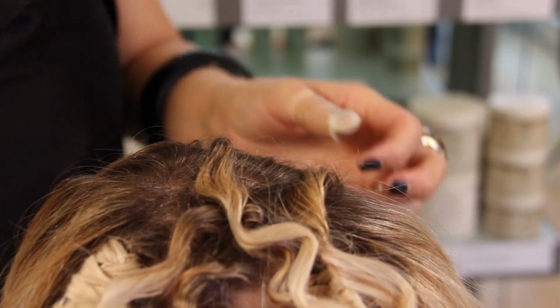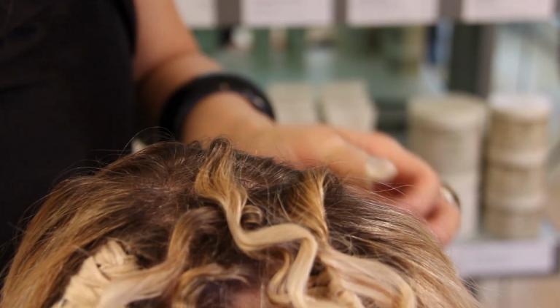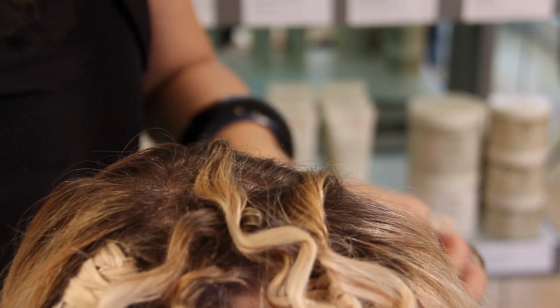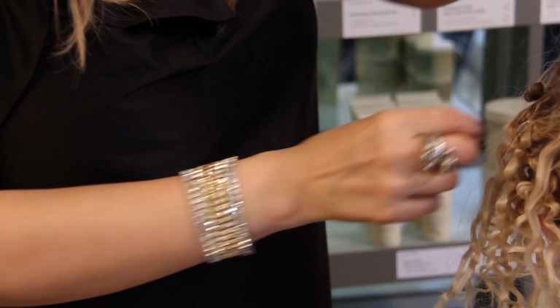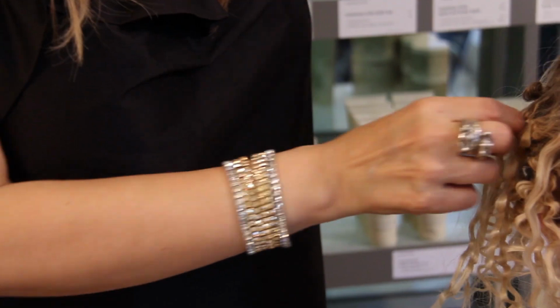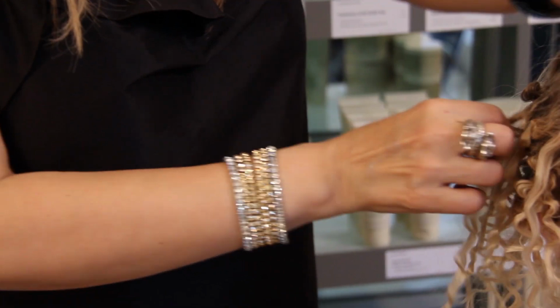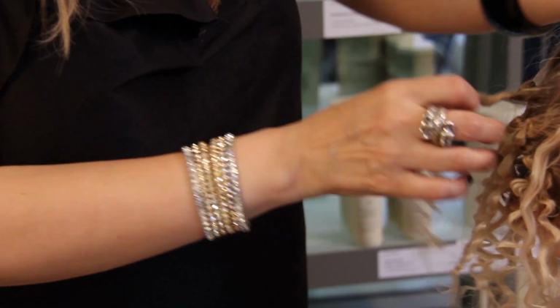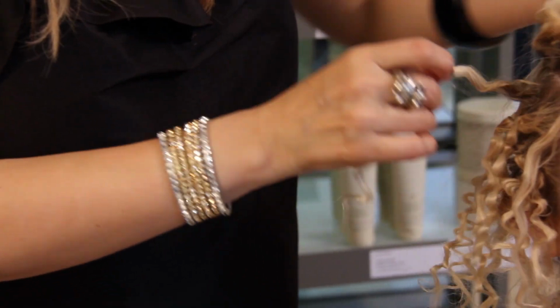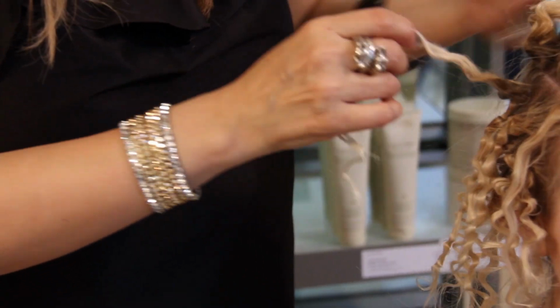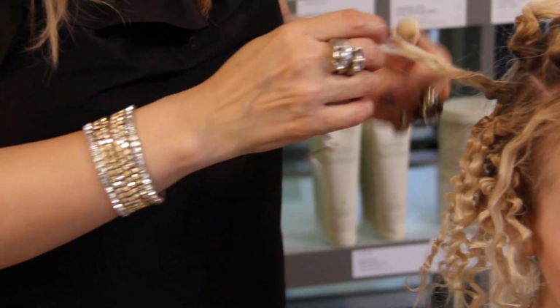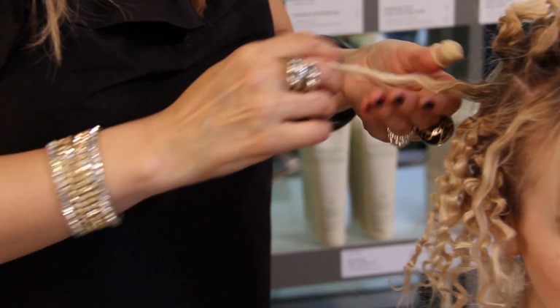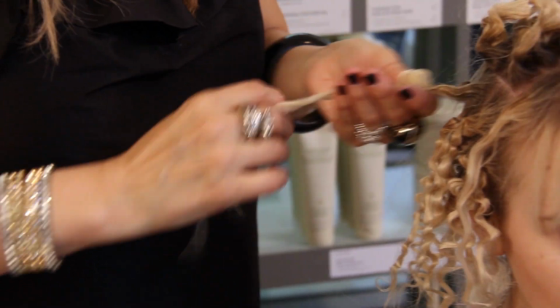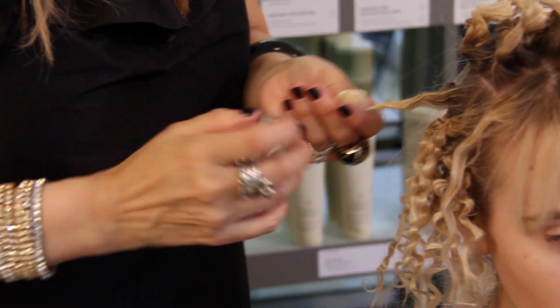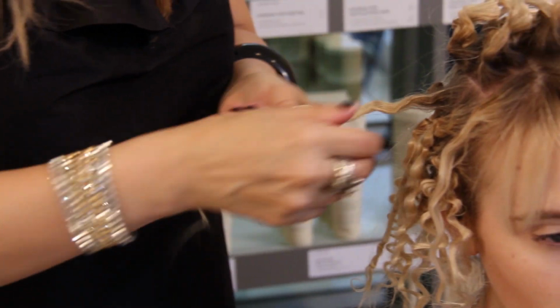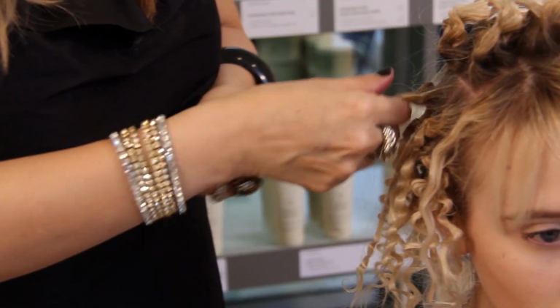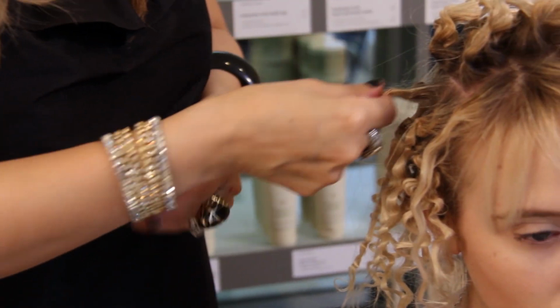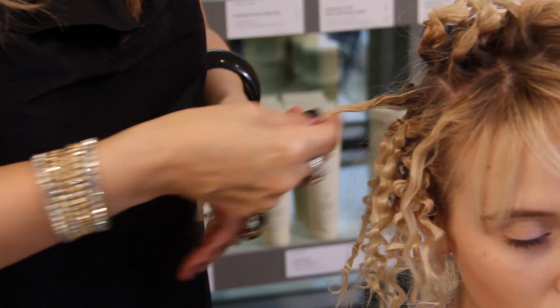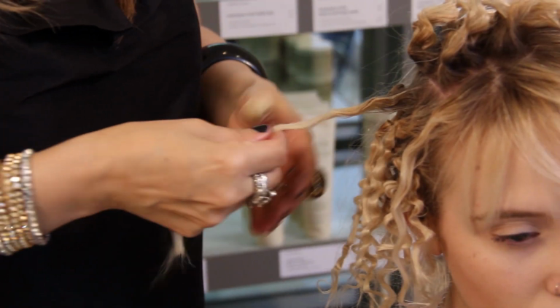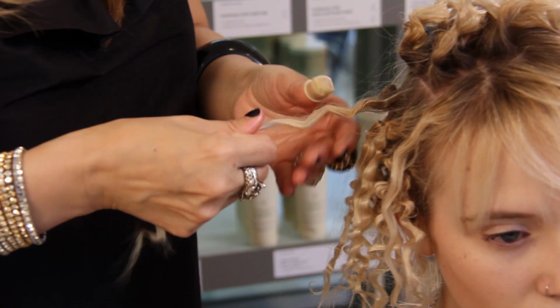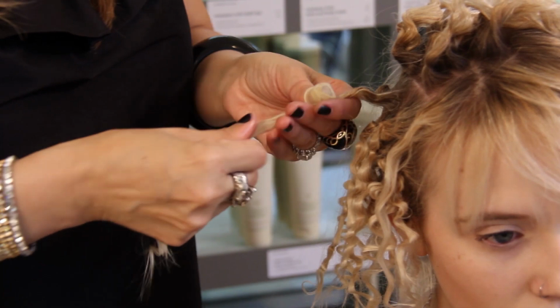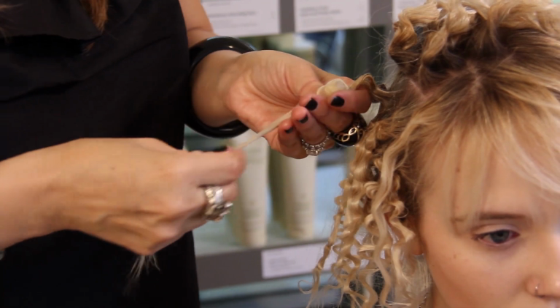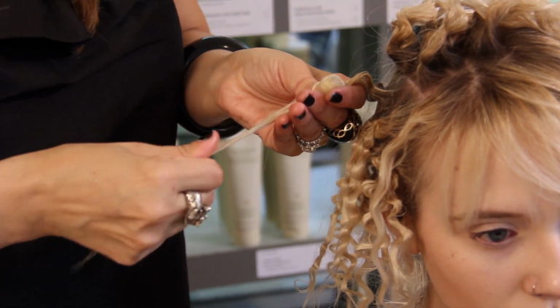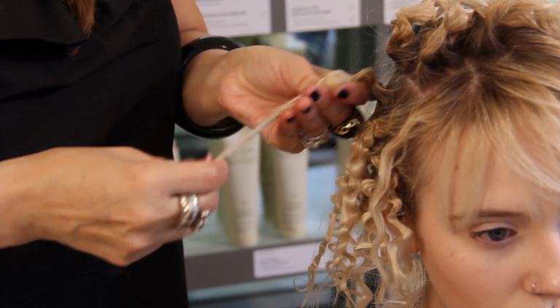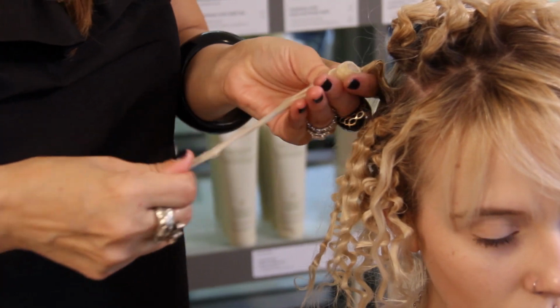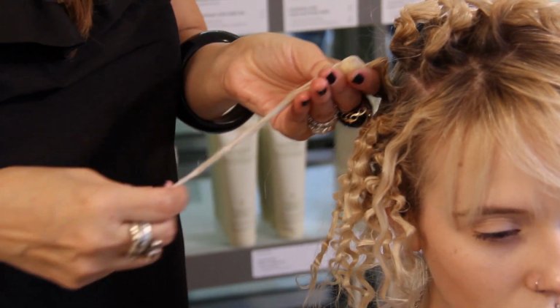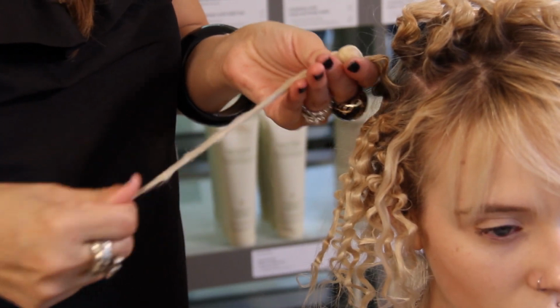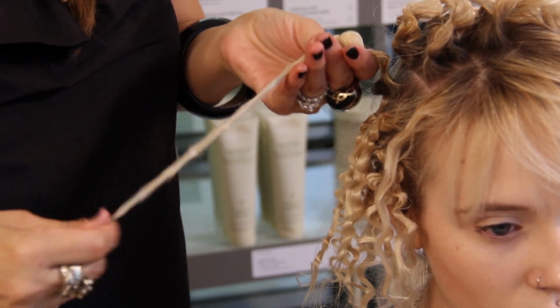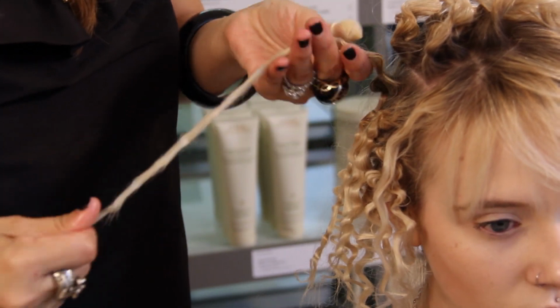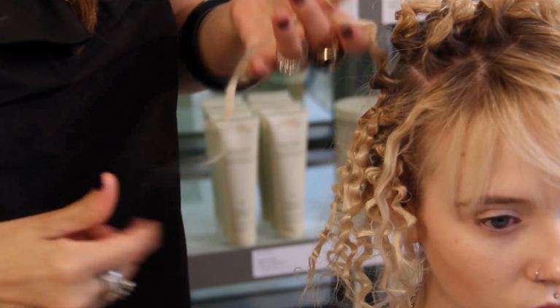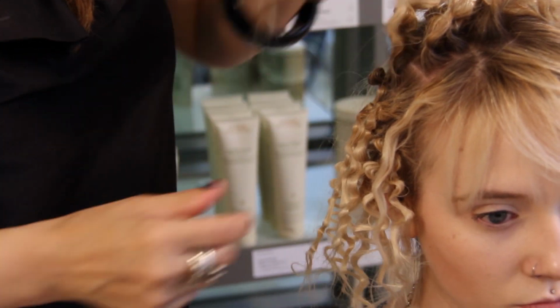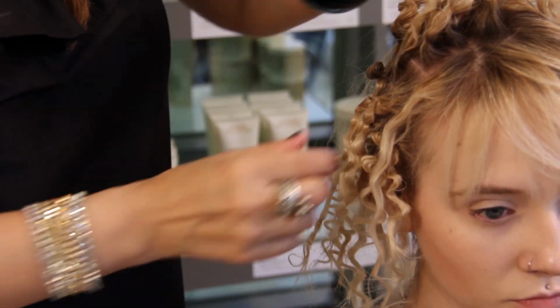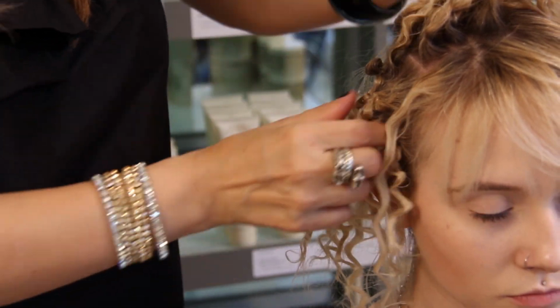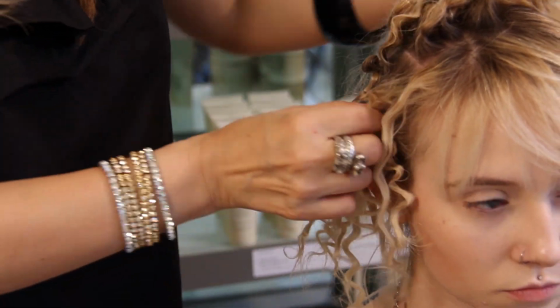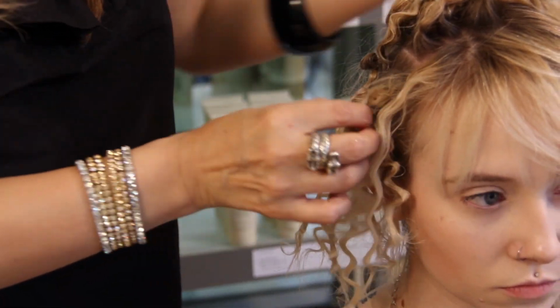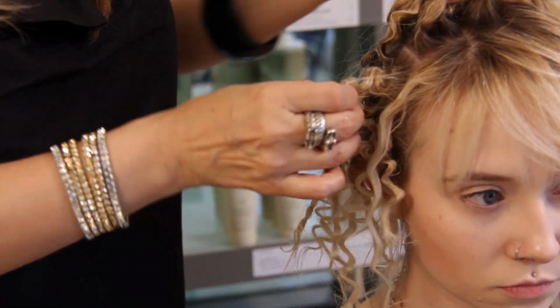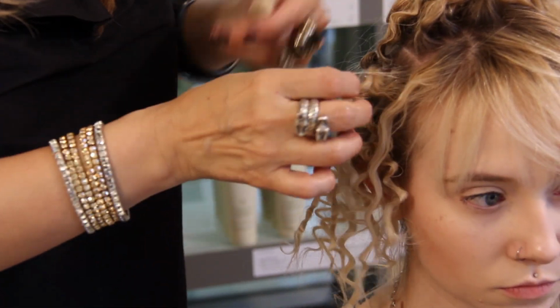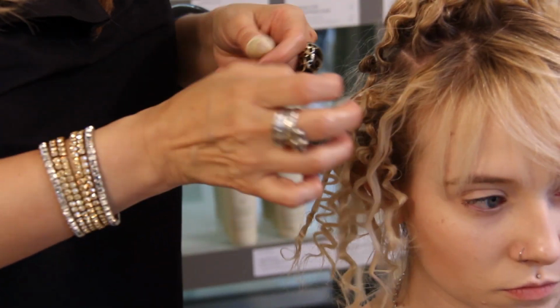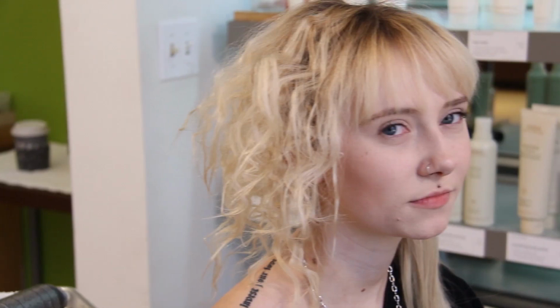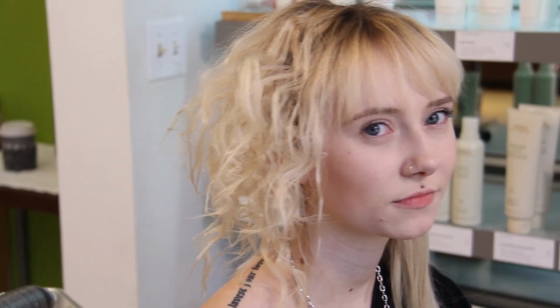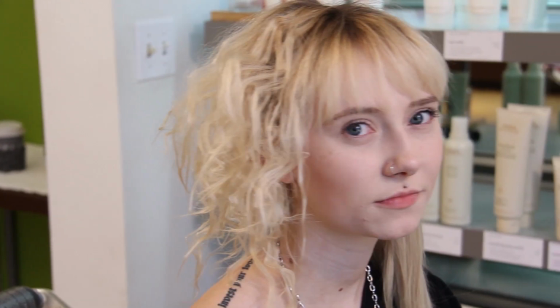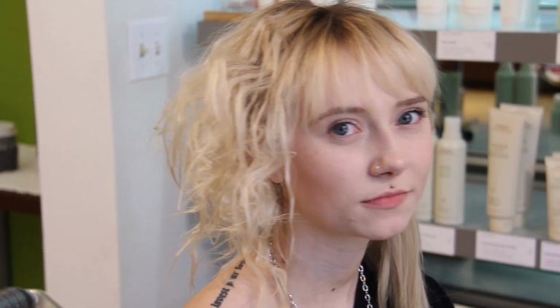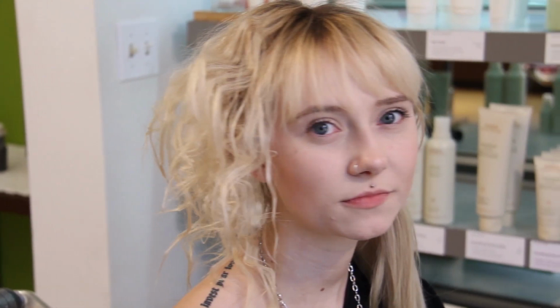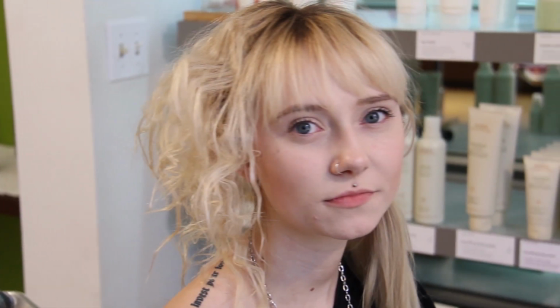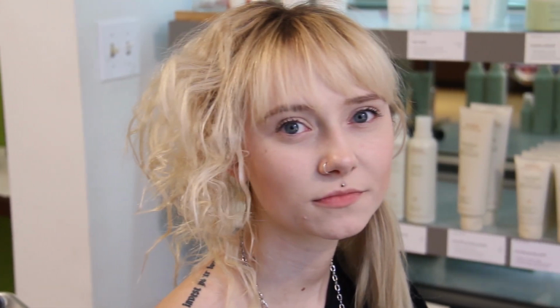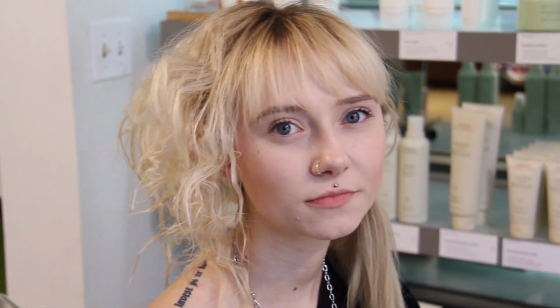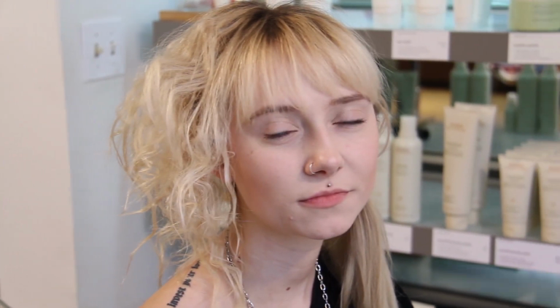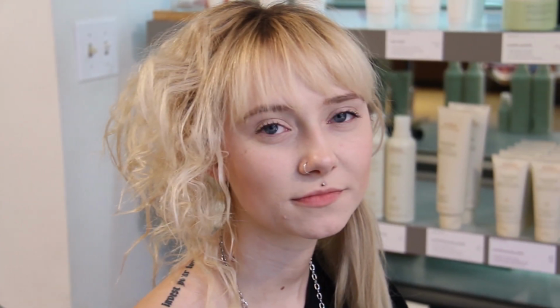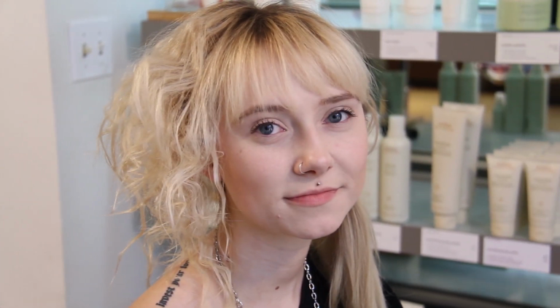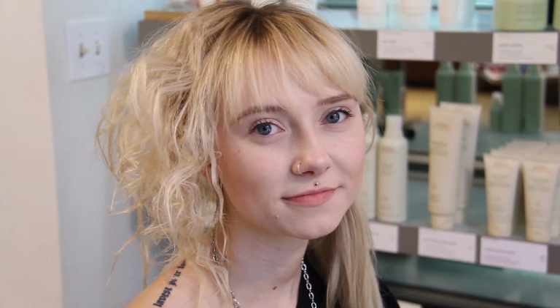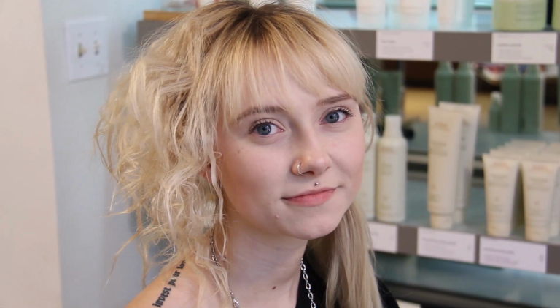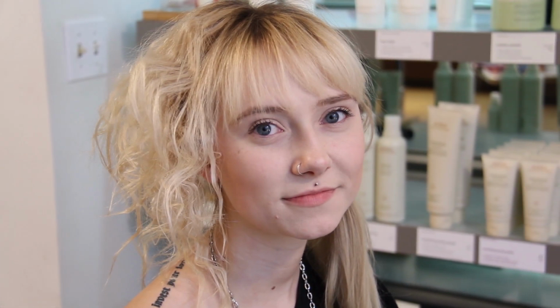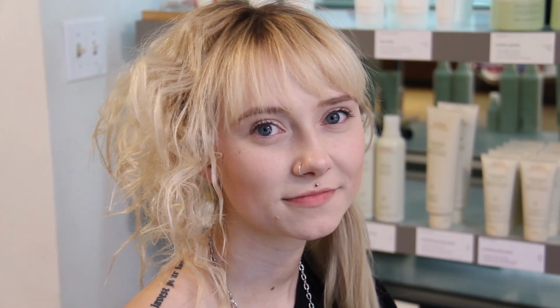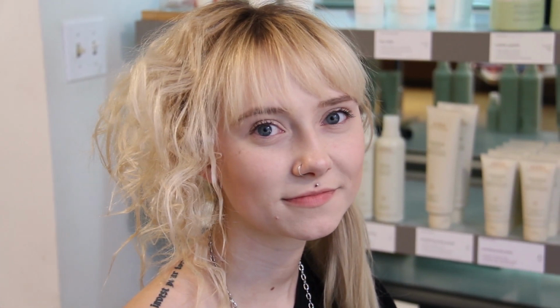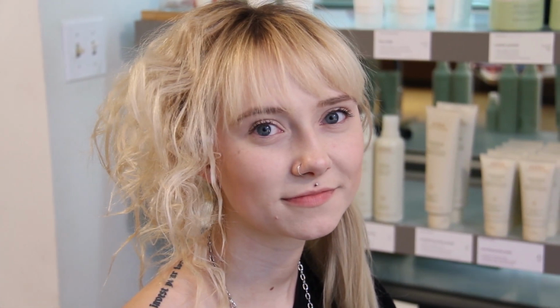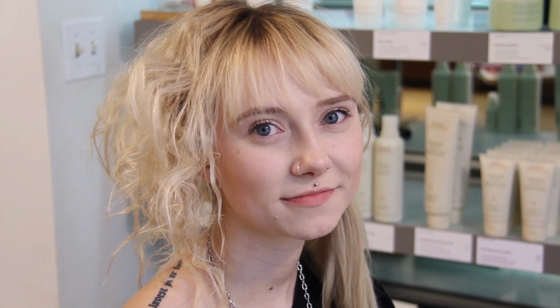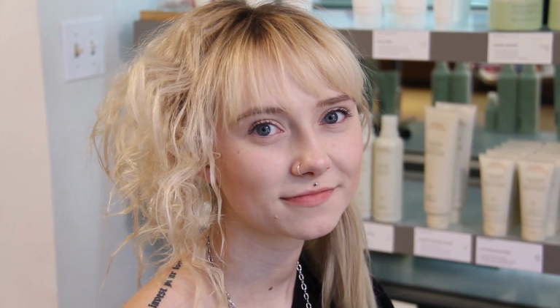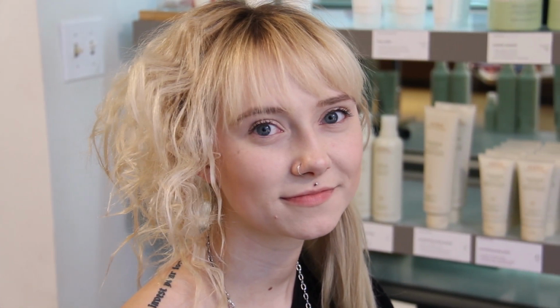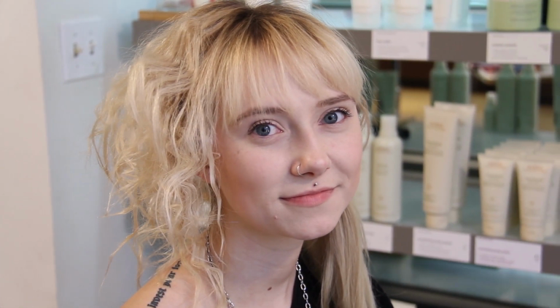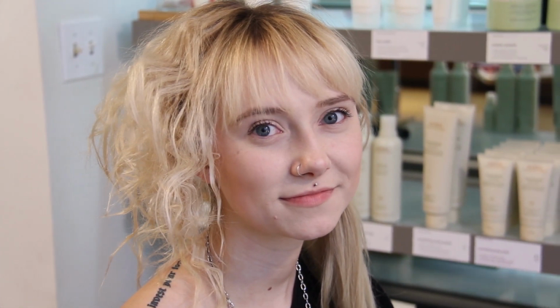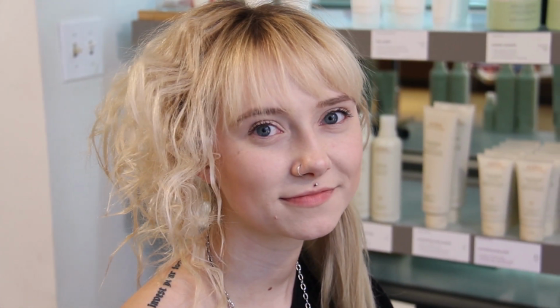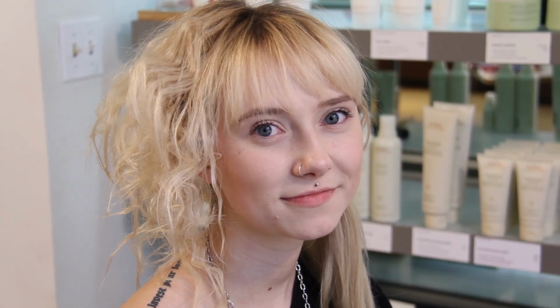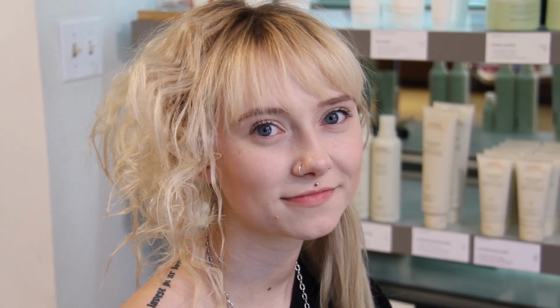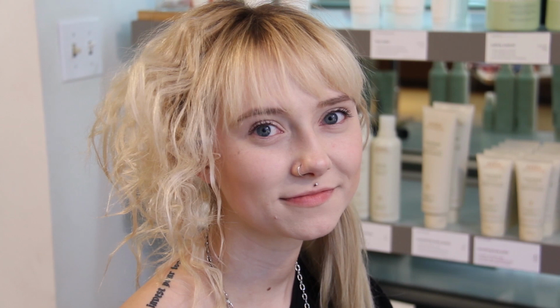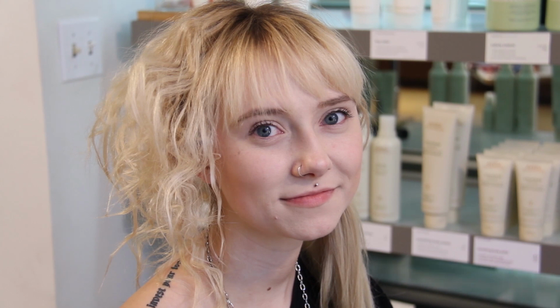And then bam, you comb it all out and you have a beautiful, beautiful mini afro that you can show off to all your friends.